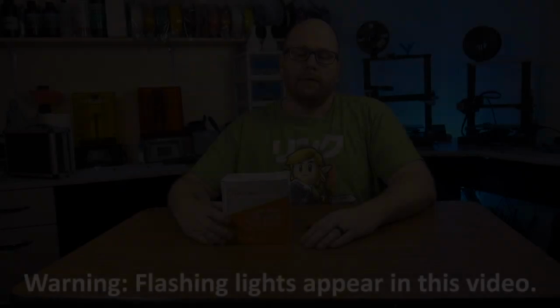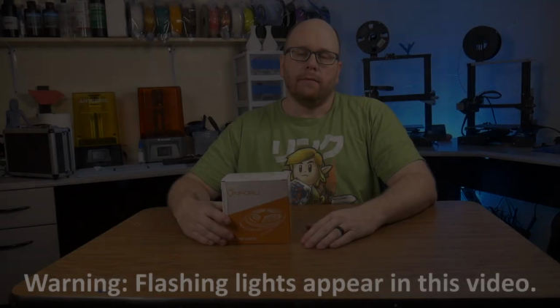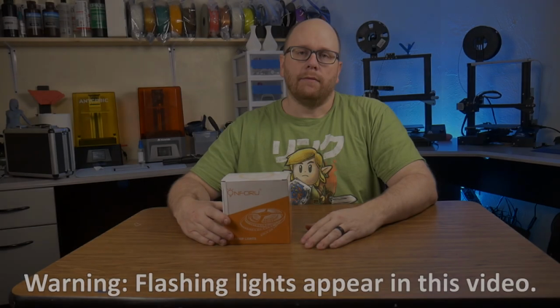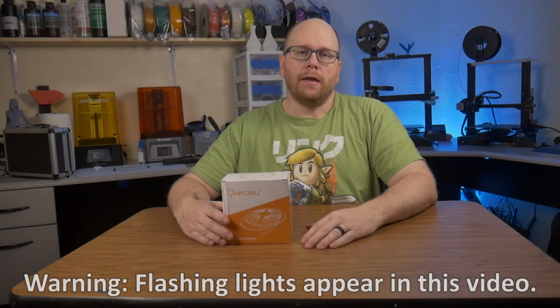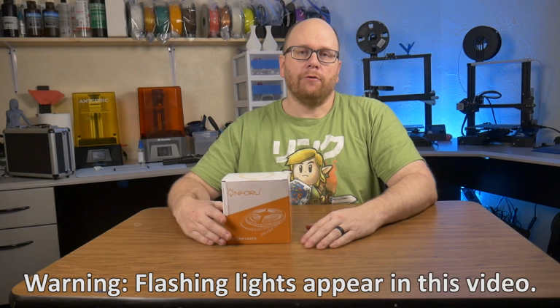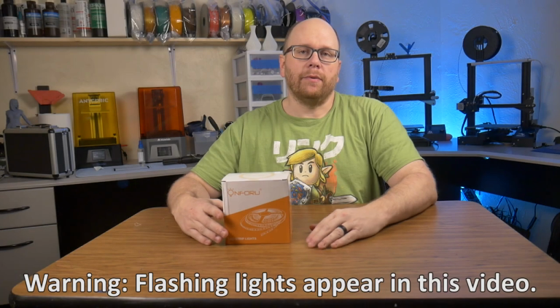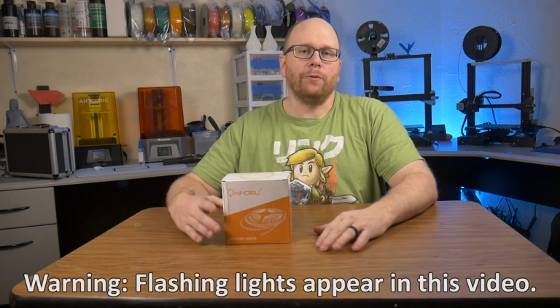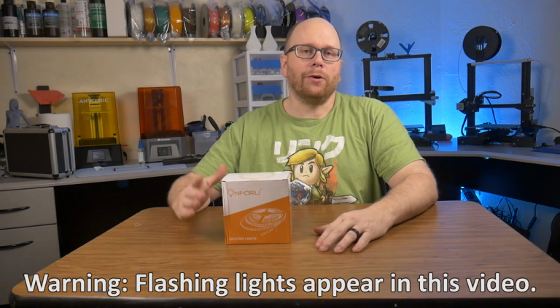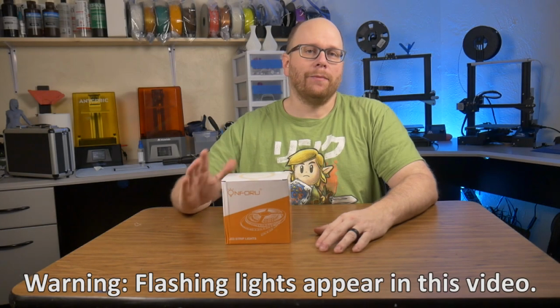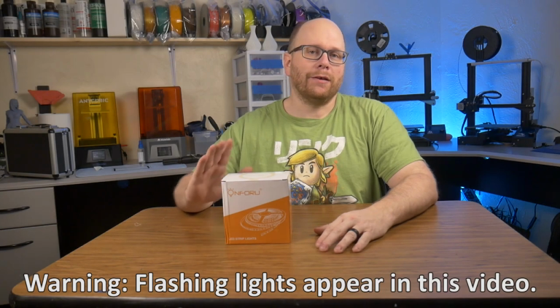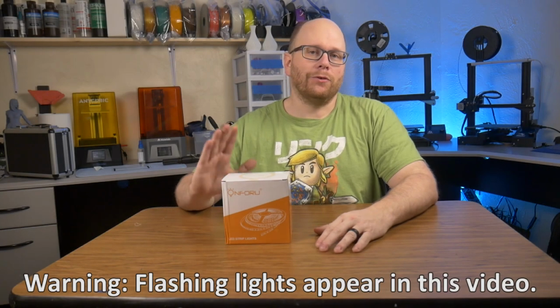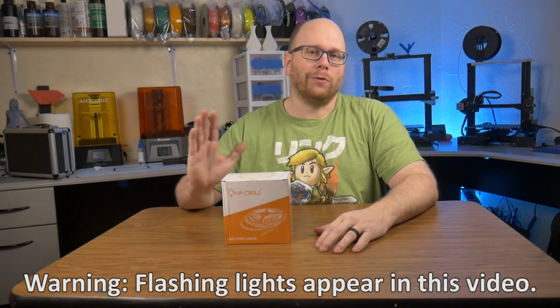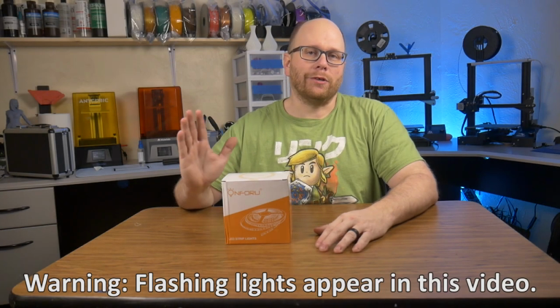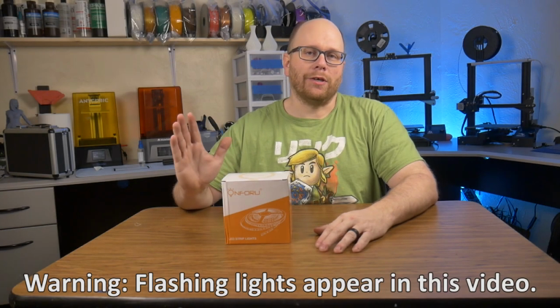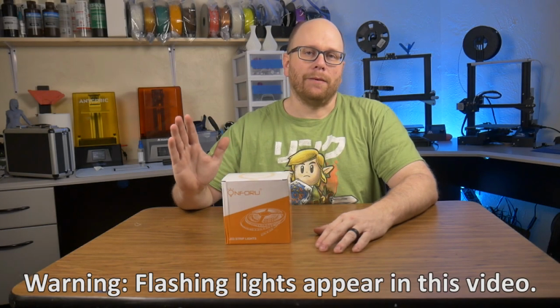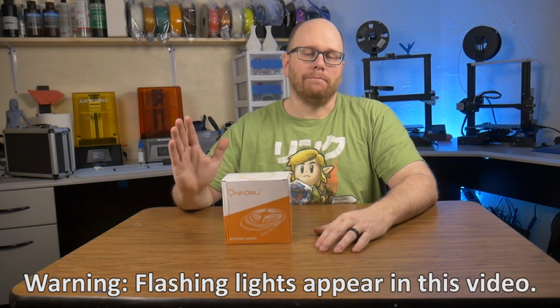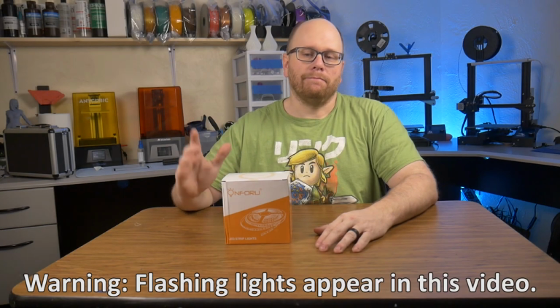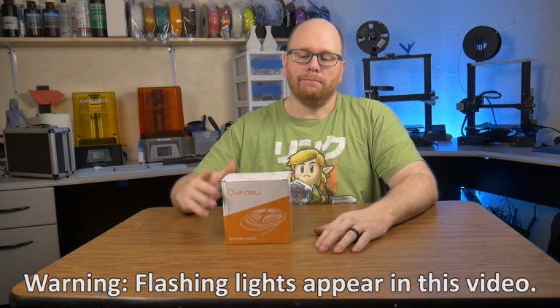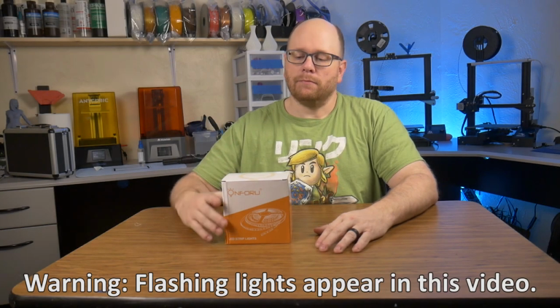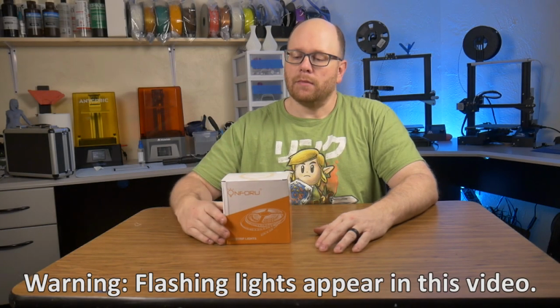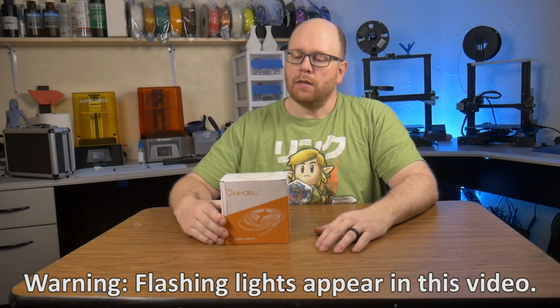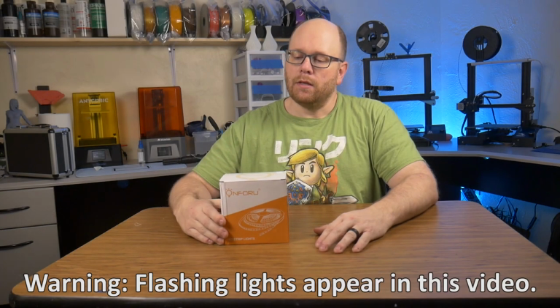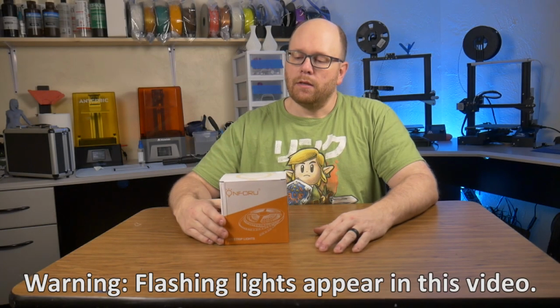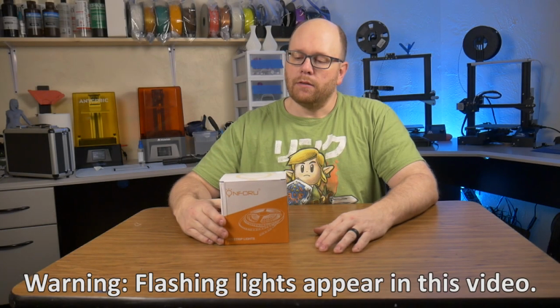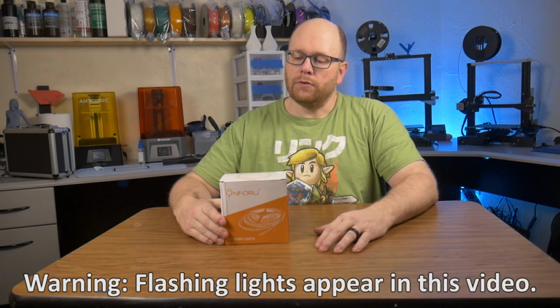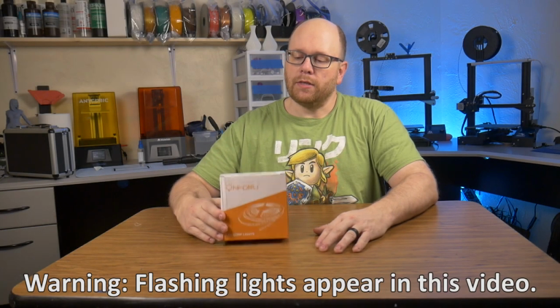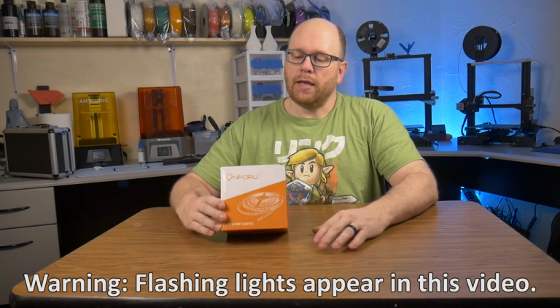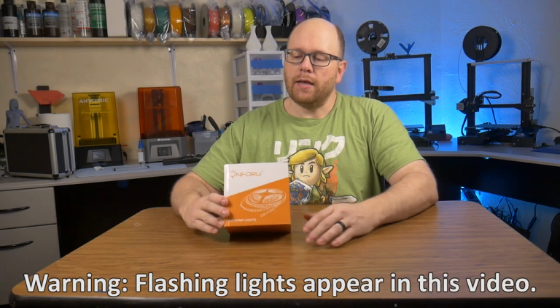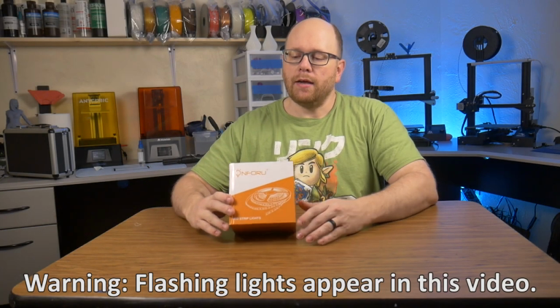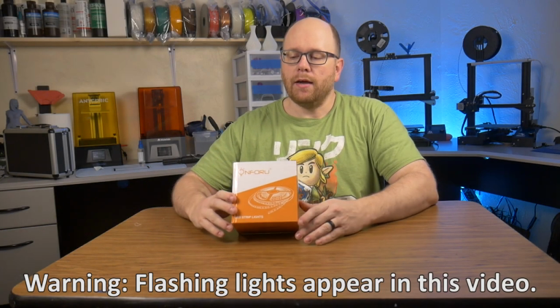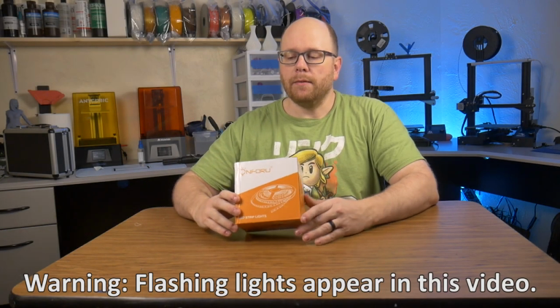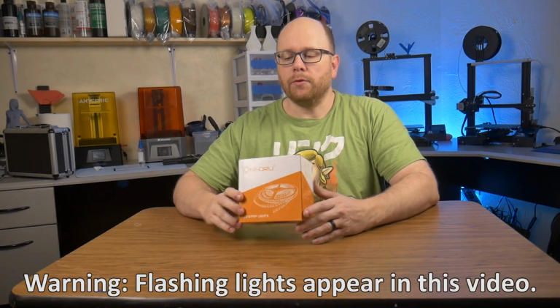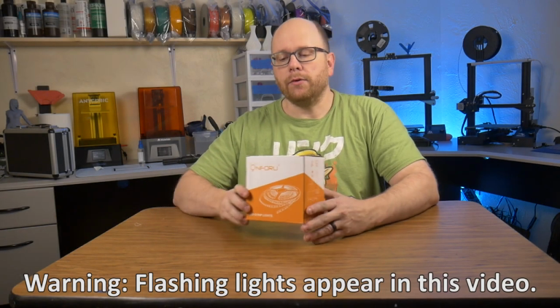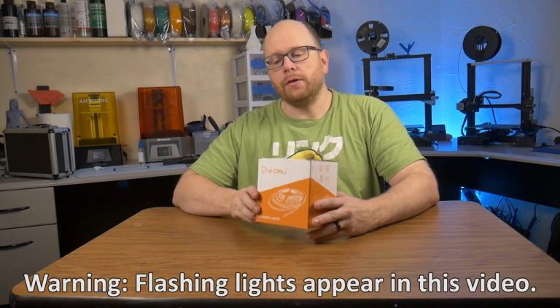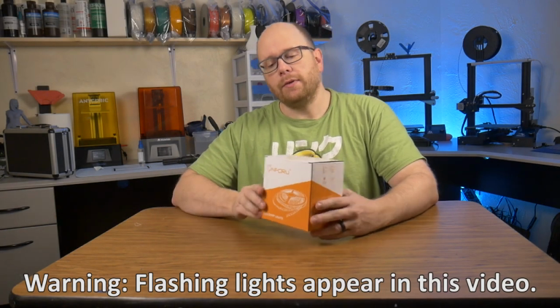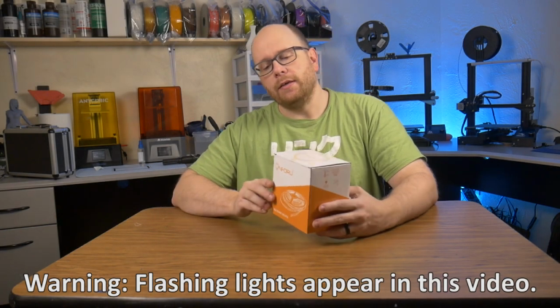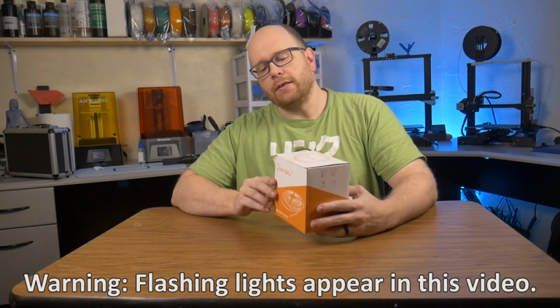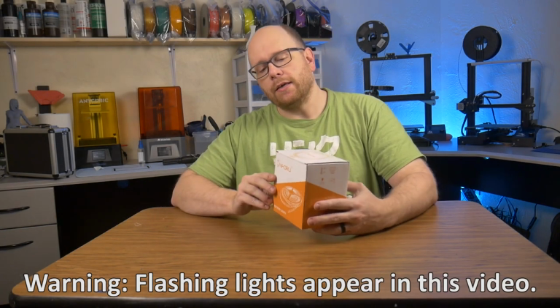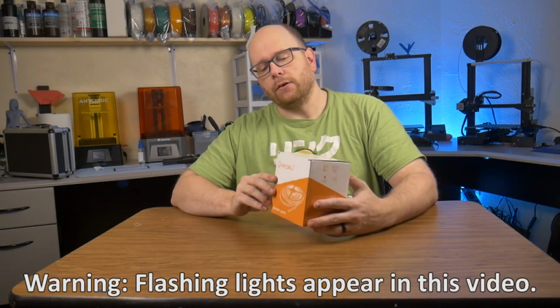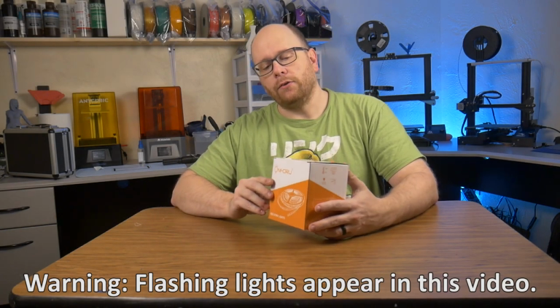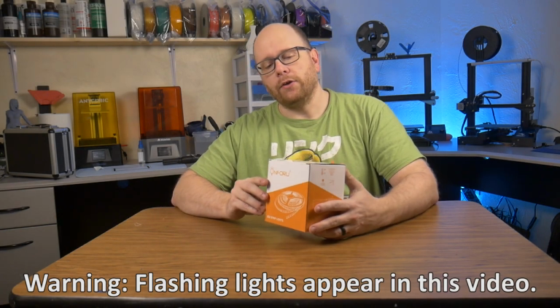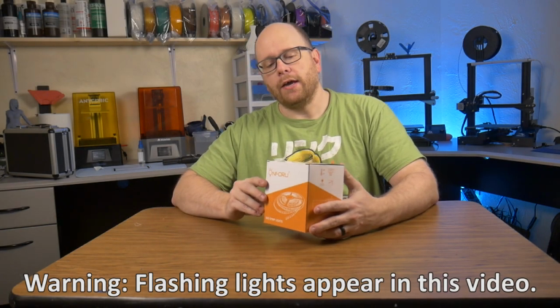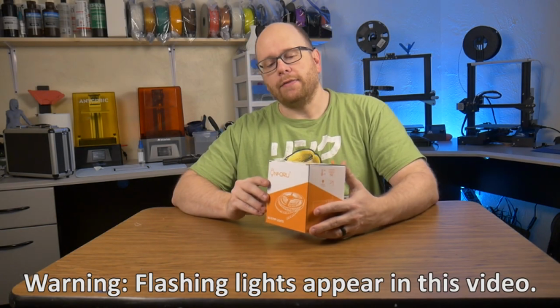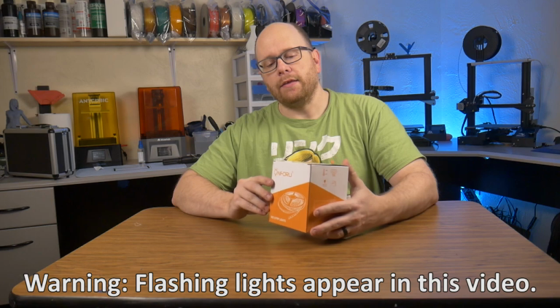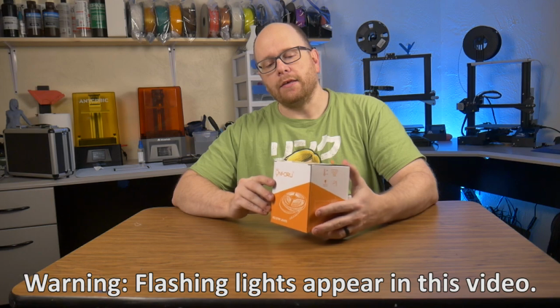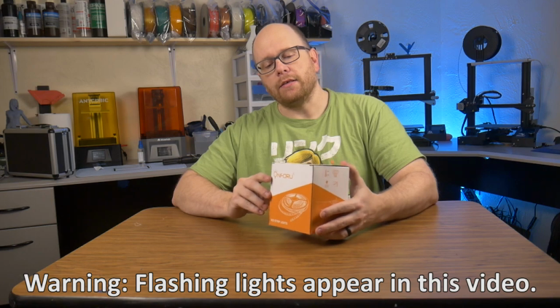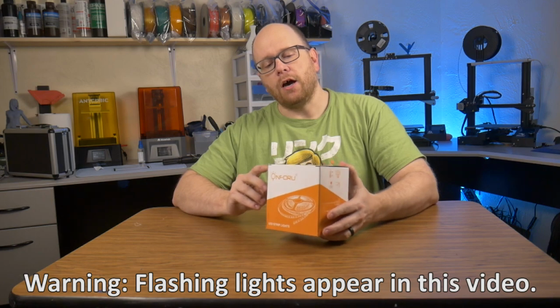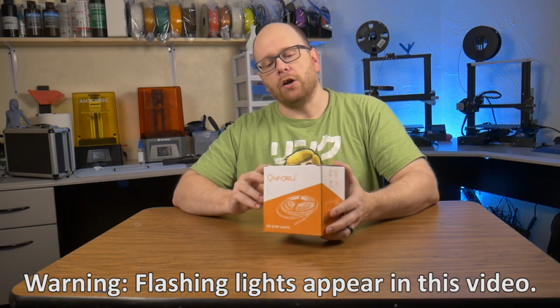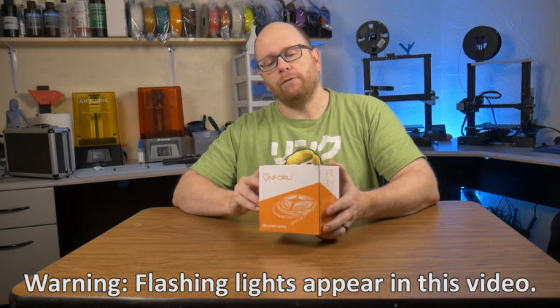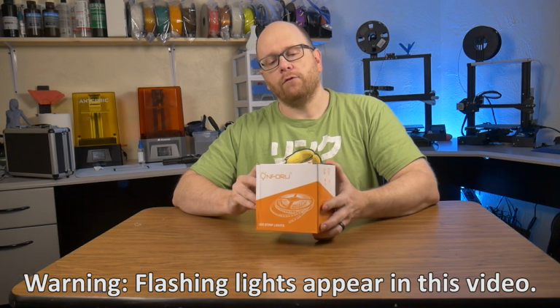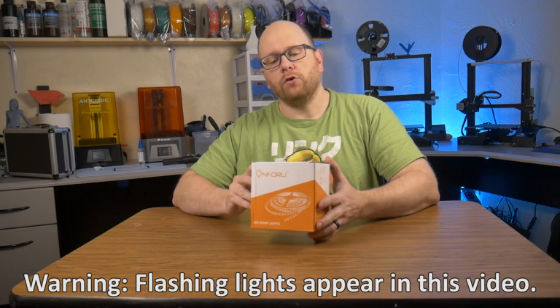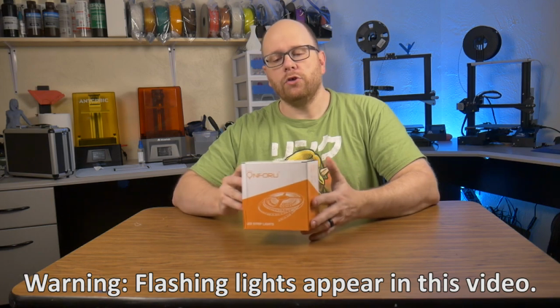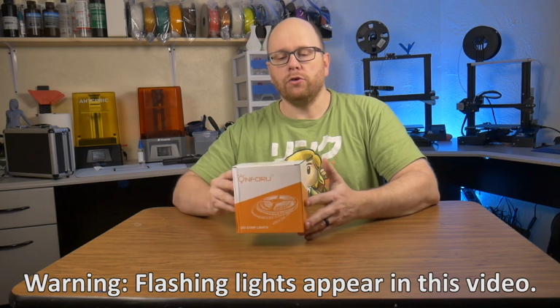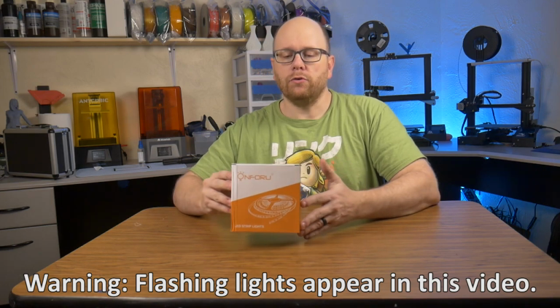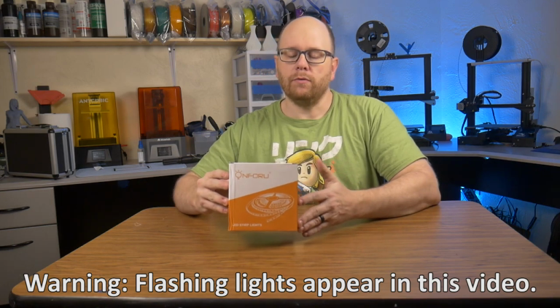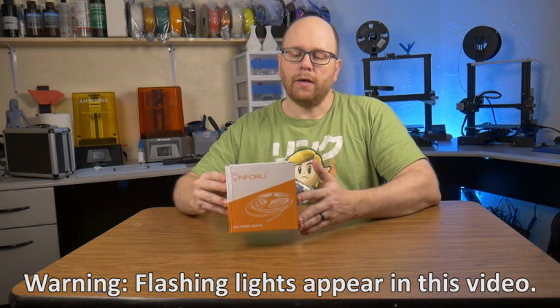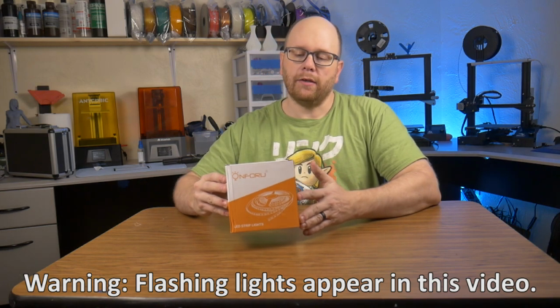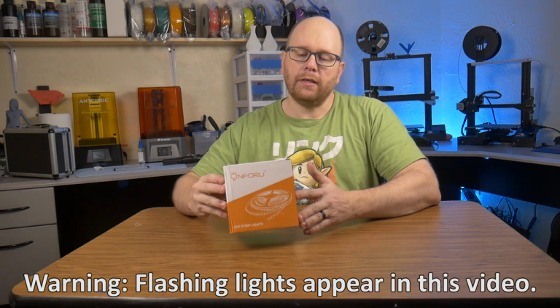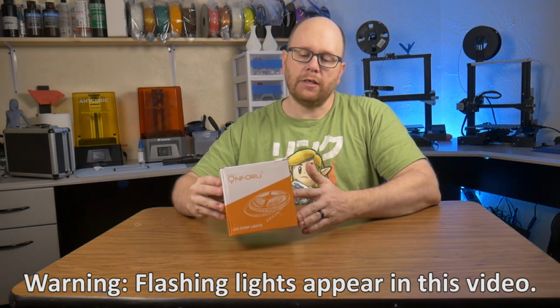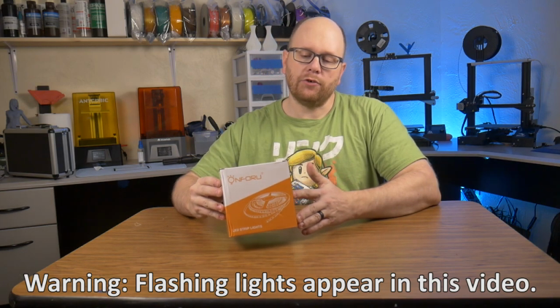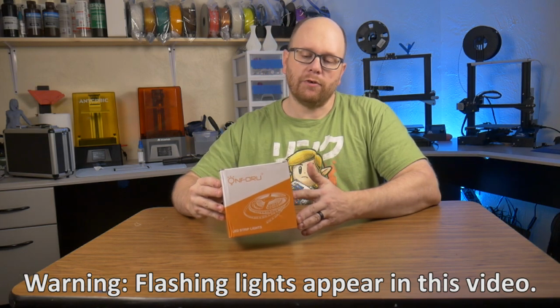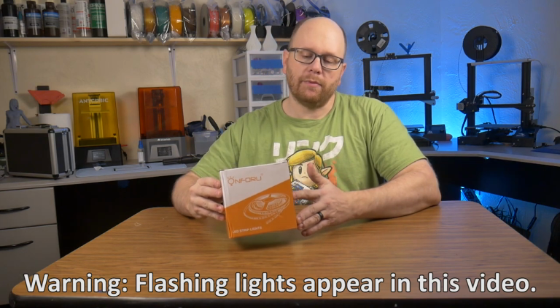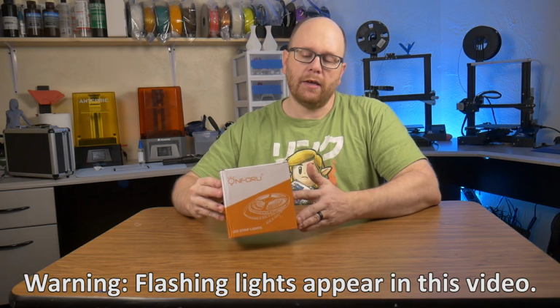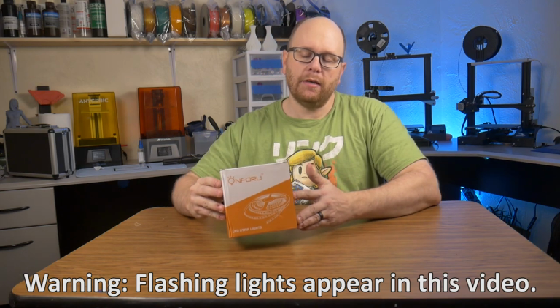Hey everybody, welcome back to the workshop. So today I'm going to be taking a look at this On4U LED strip light.